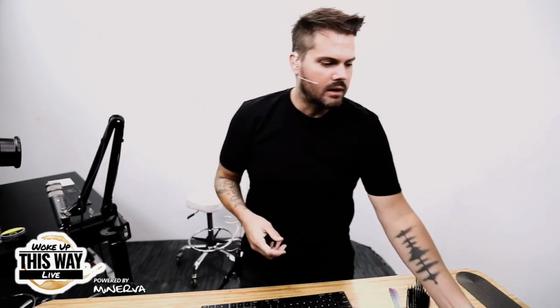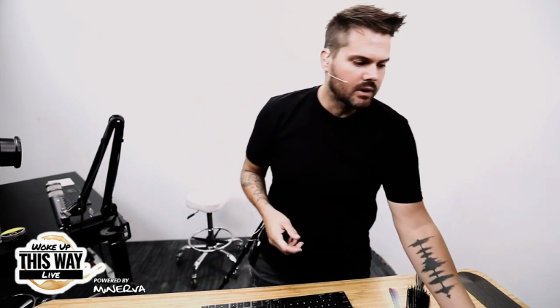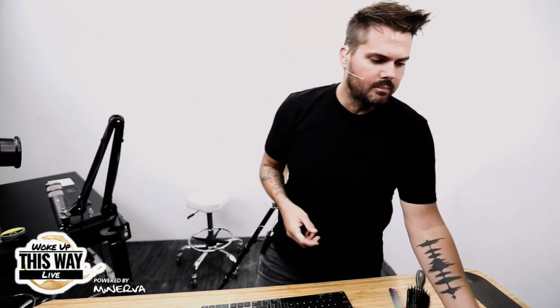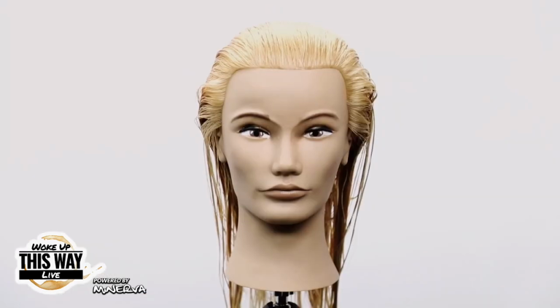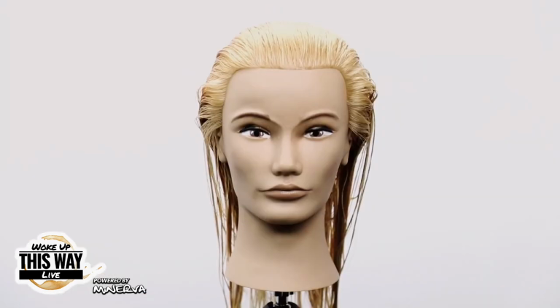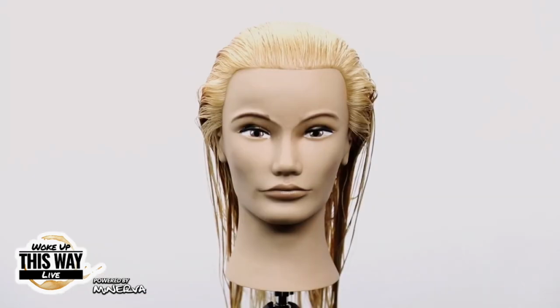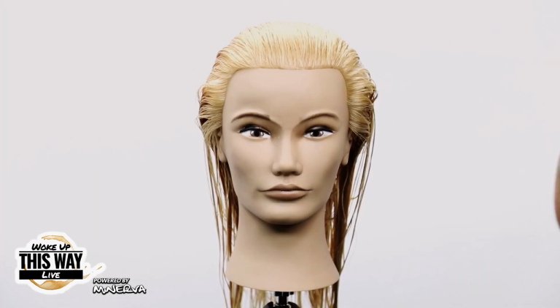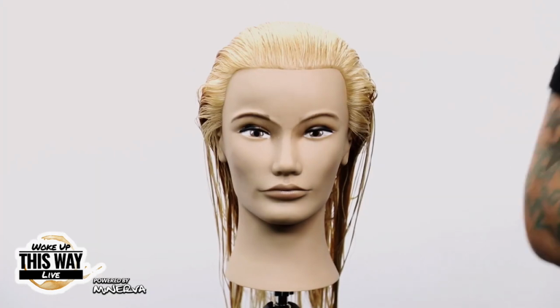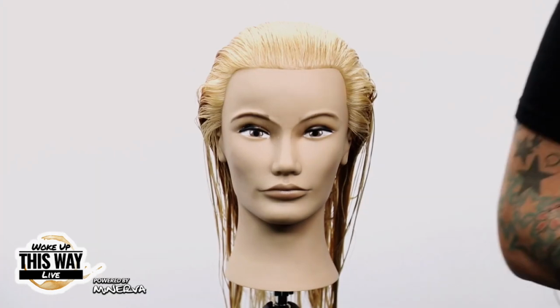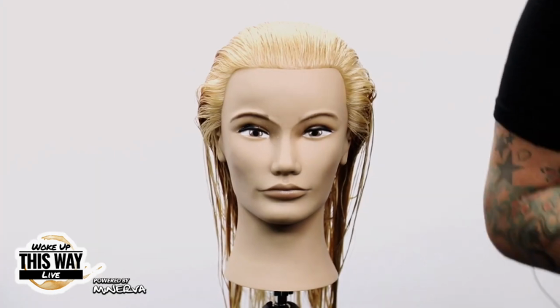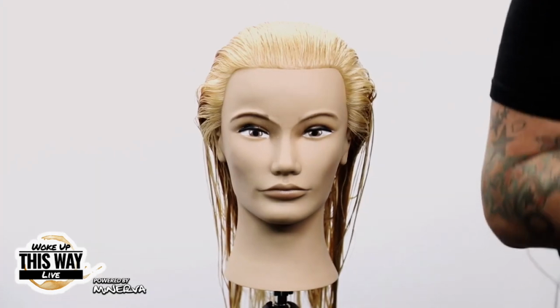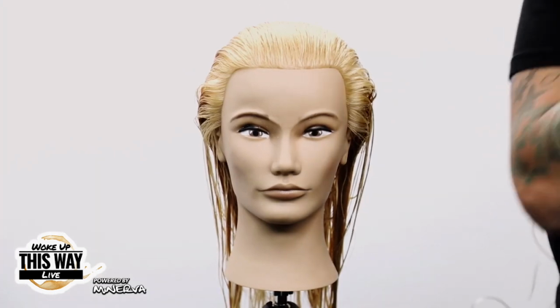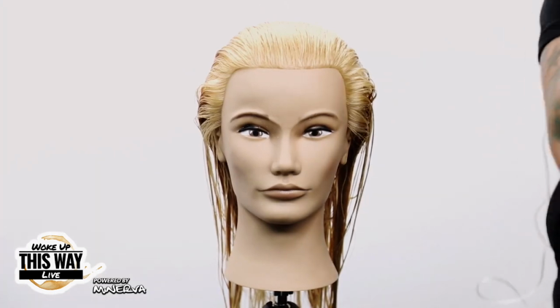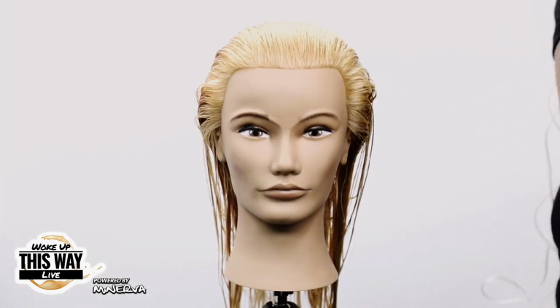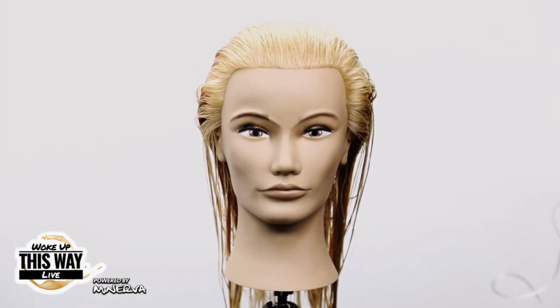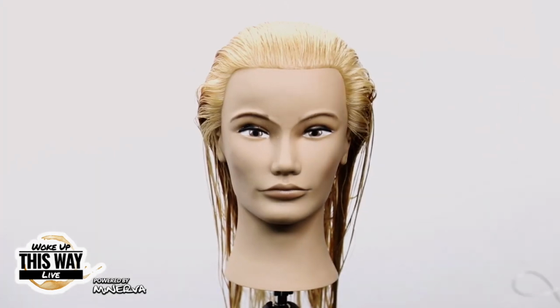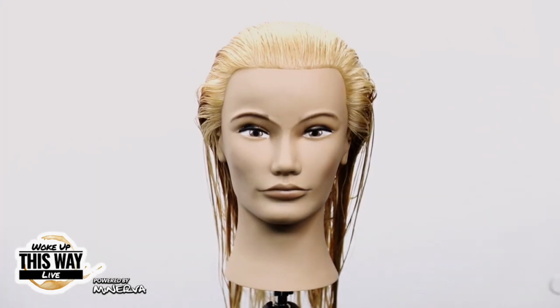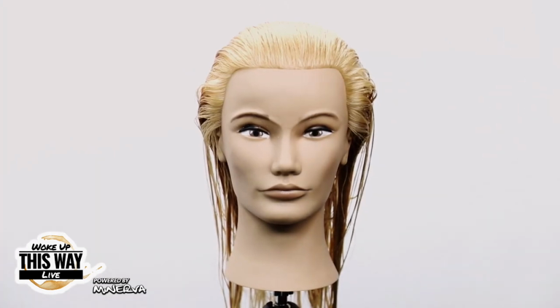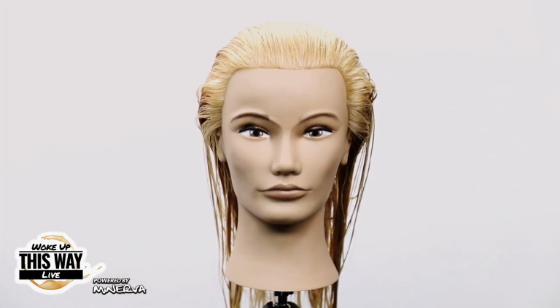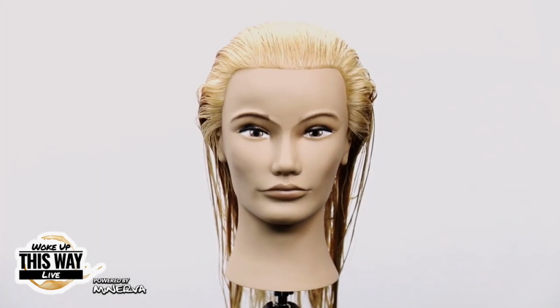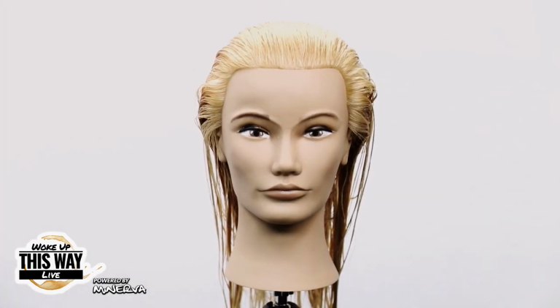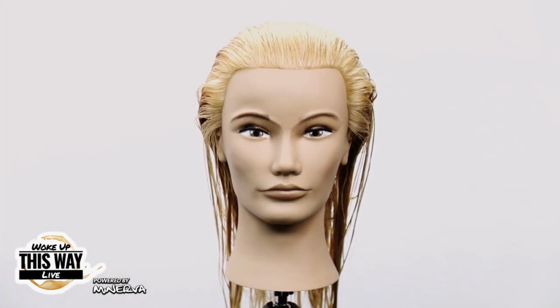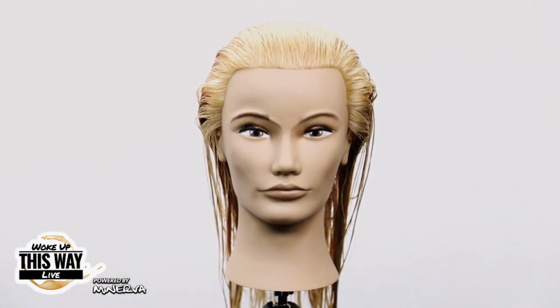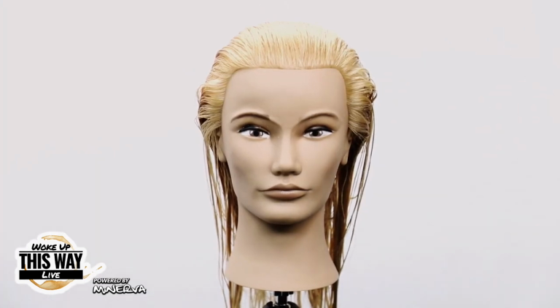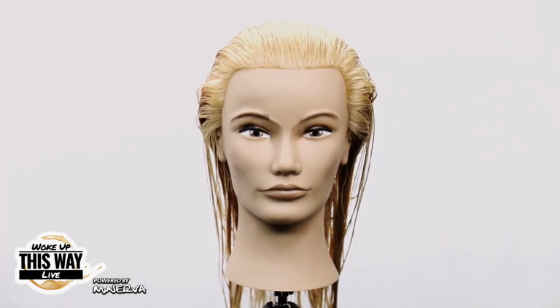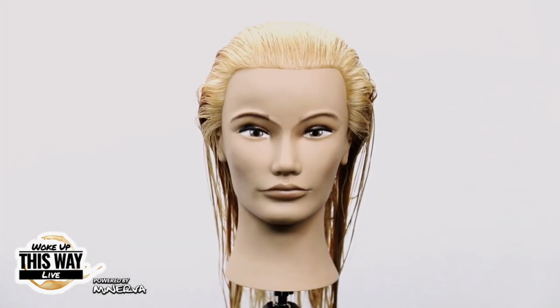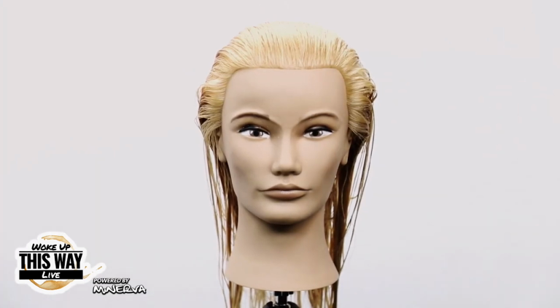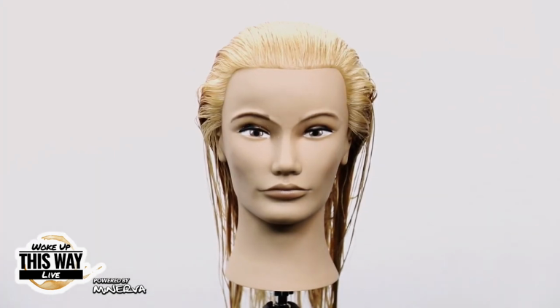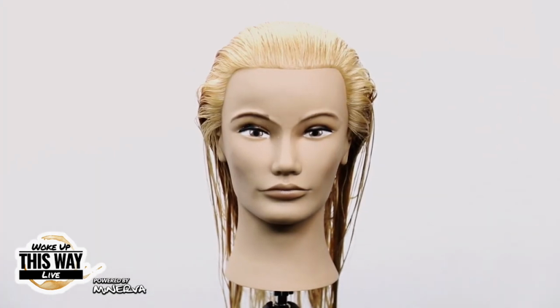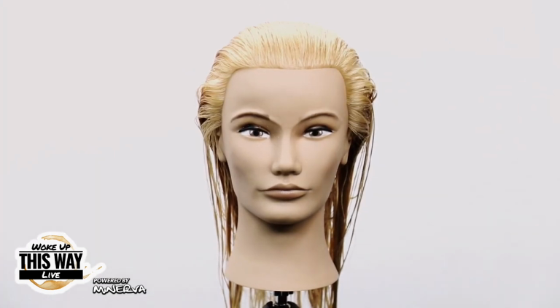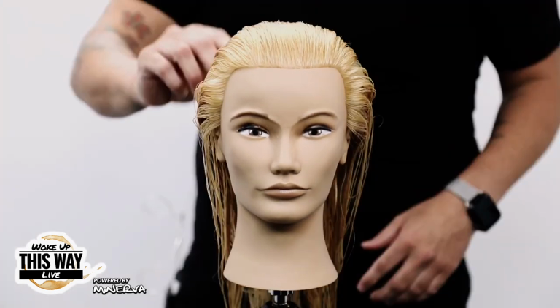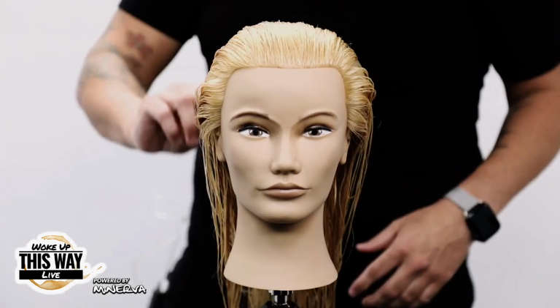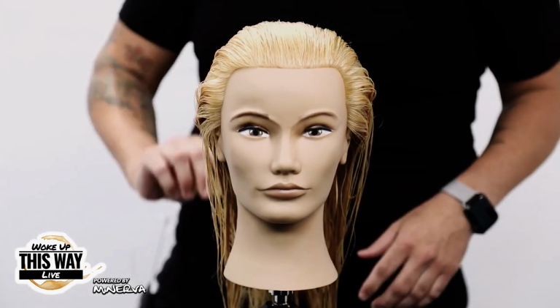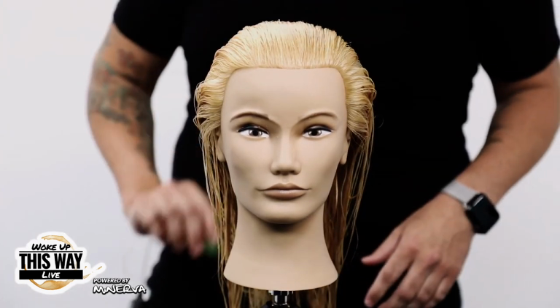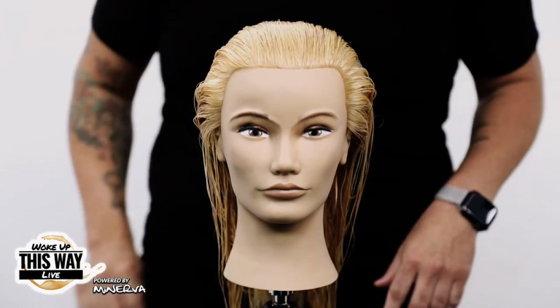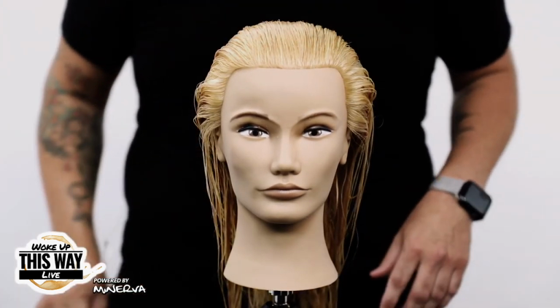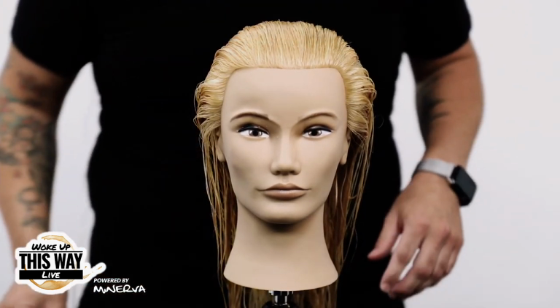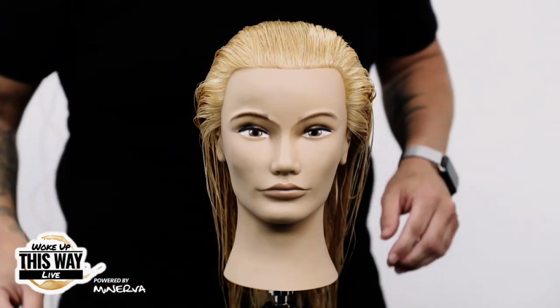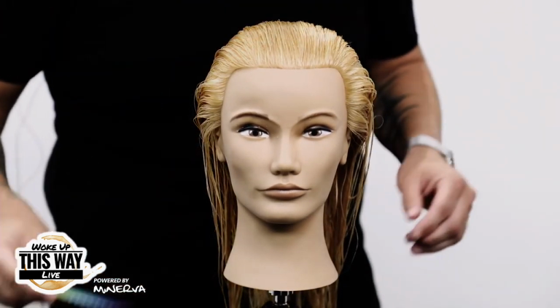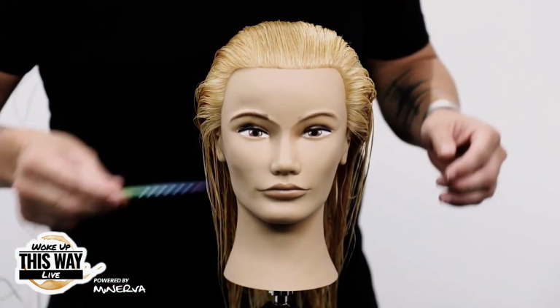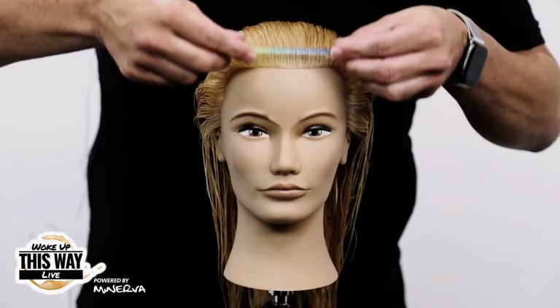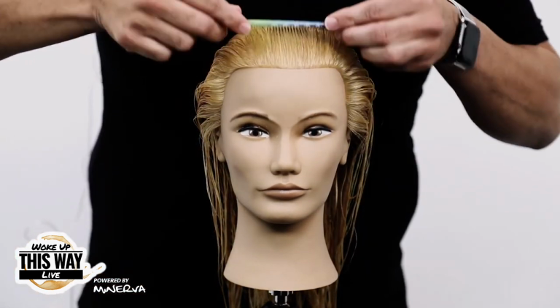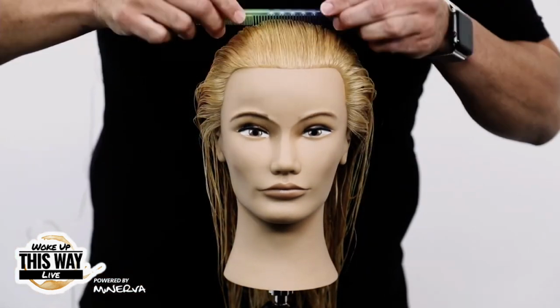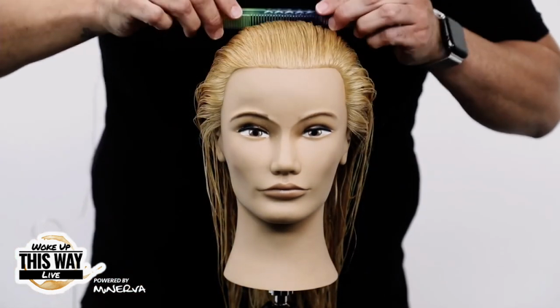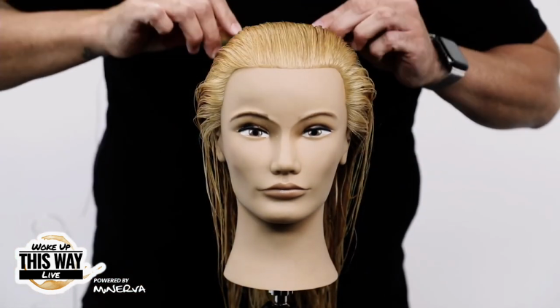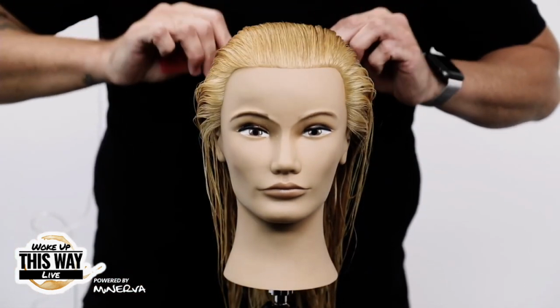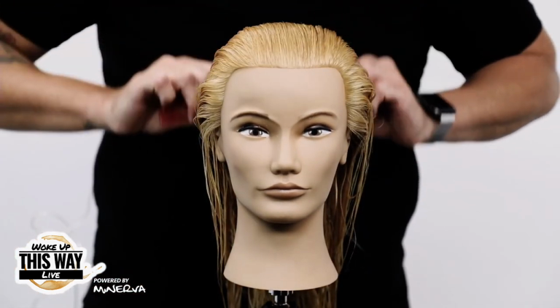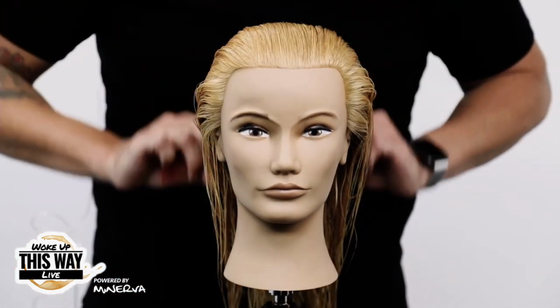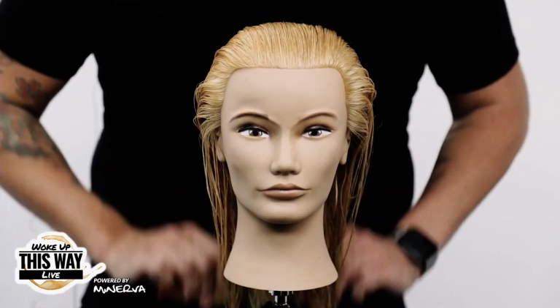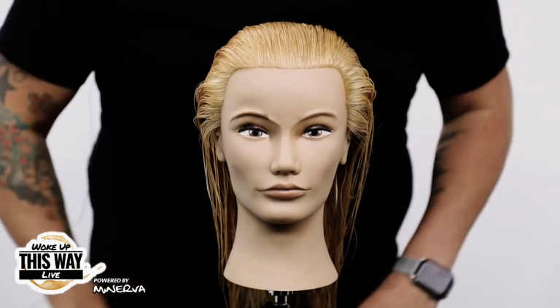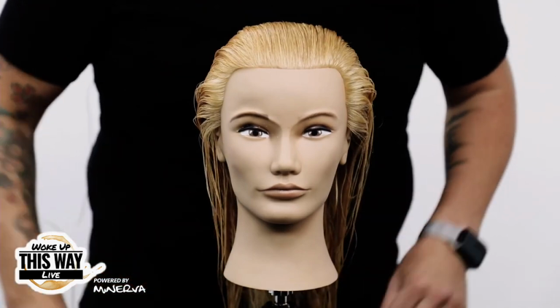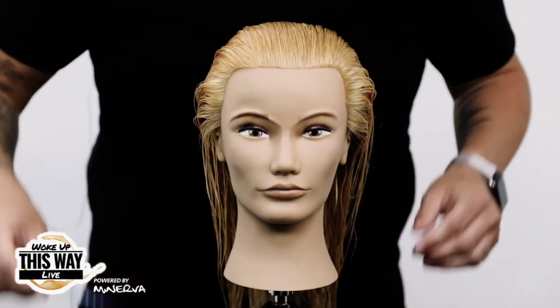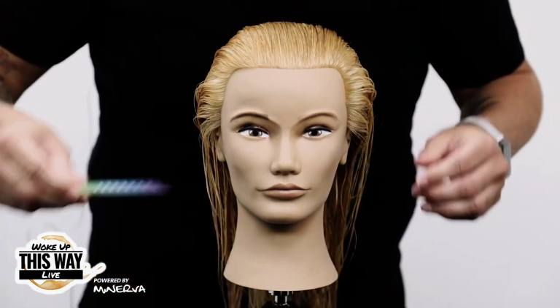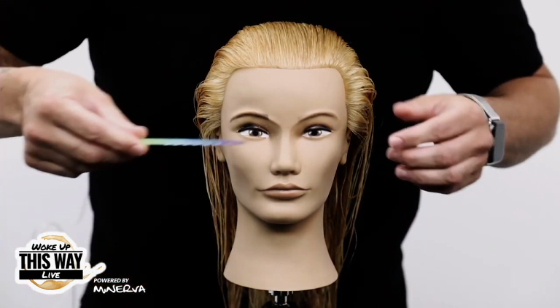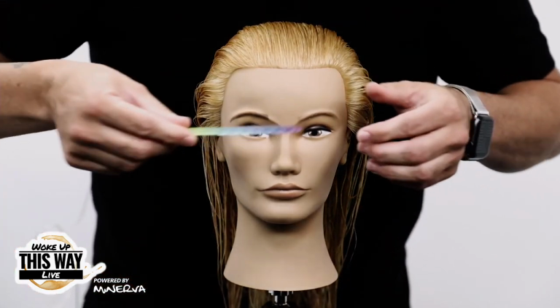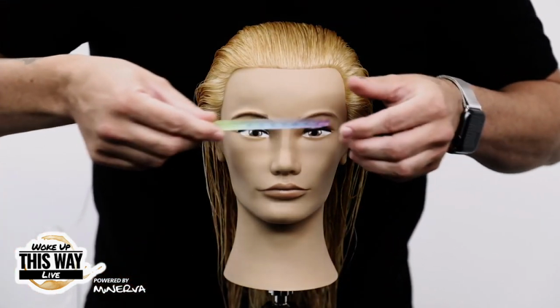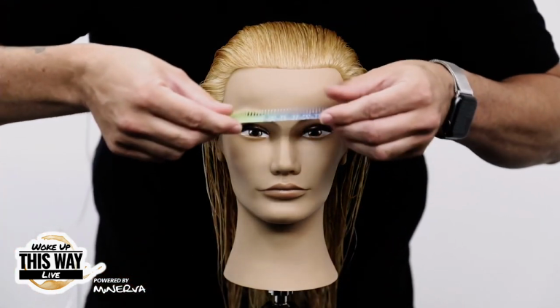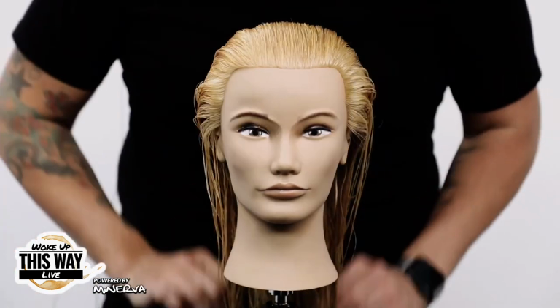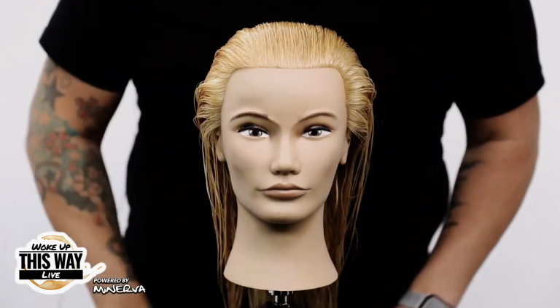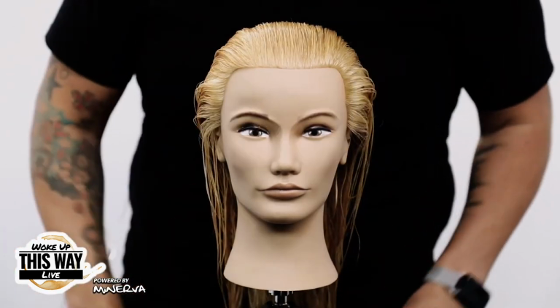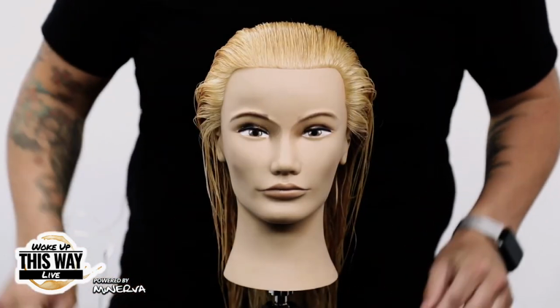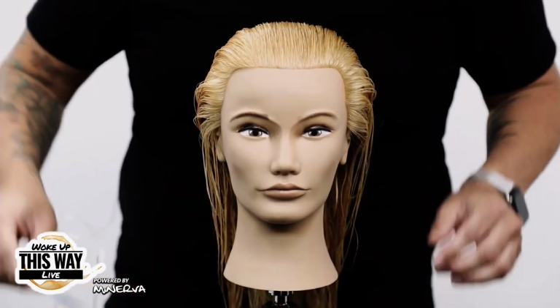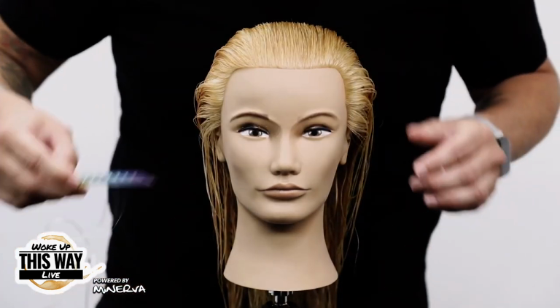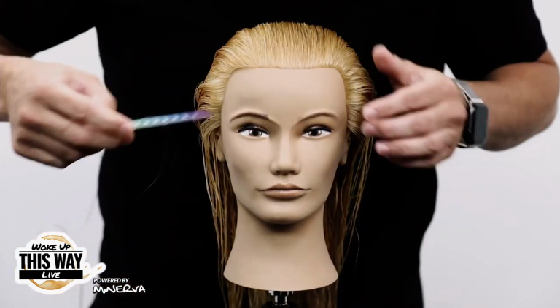We're going to pop on over here to the mannequin head, and I want to know in the chat — I got a thought, but it might not be the same as you guys — so we're going to cut layers.